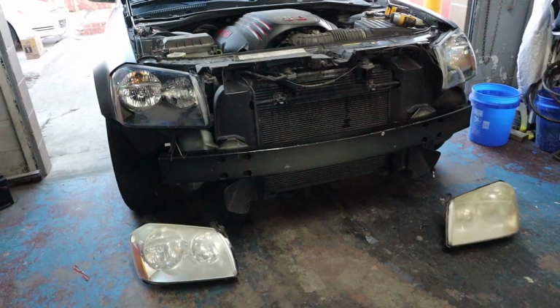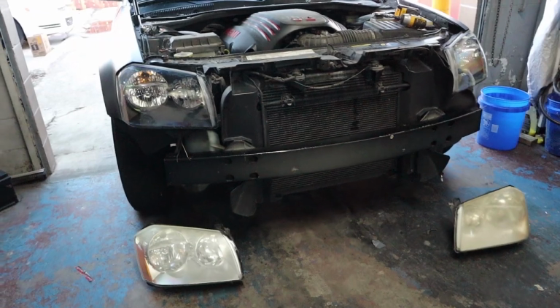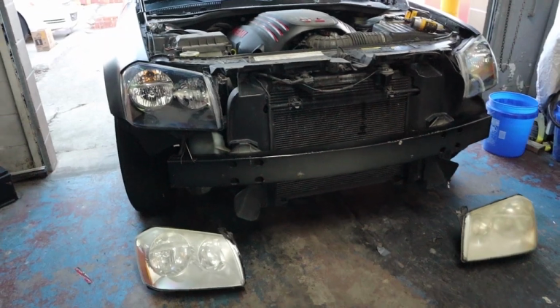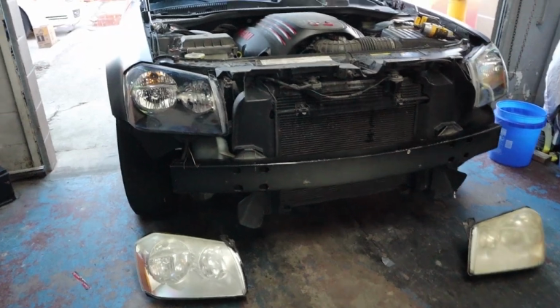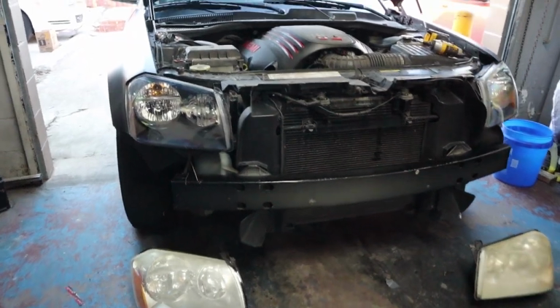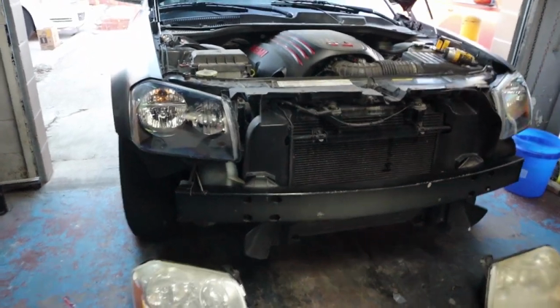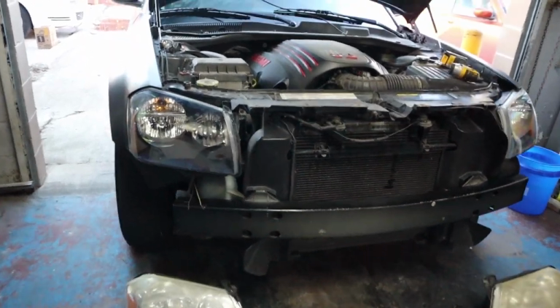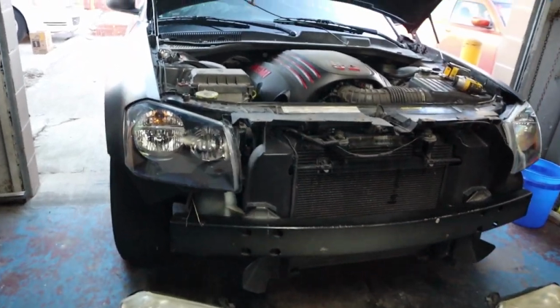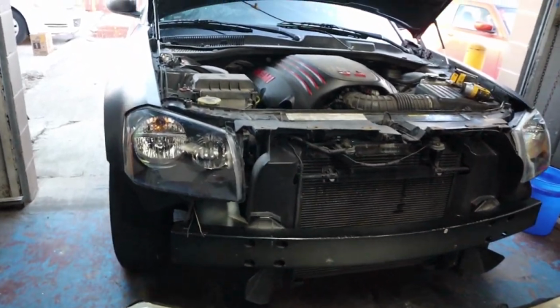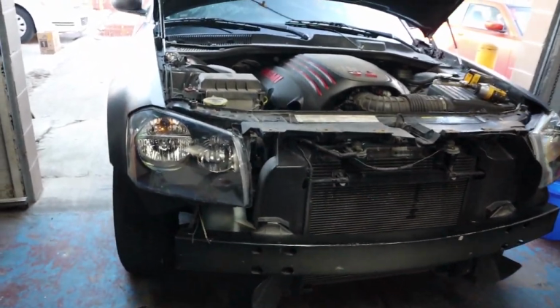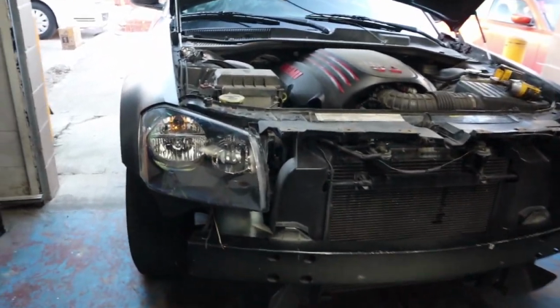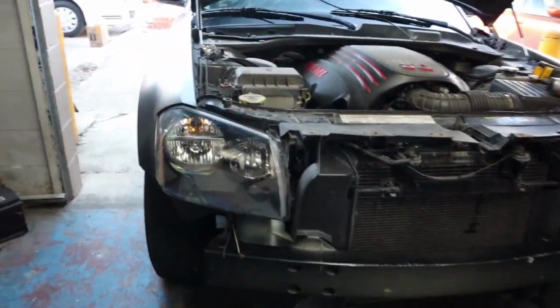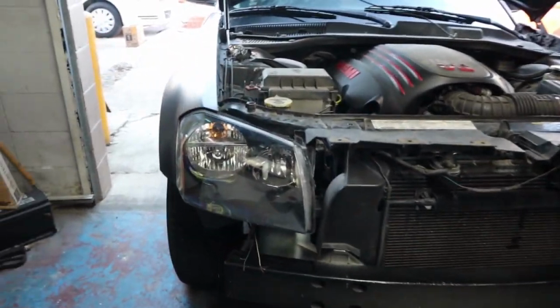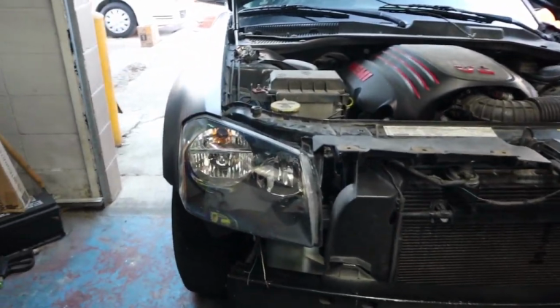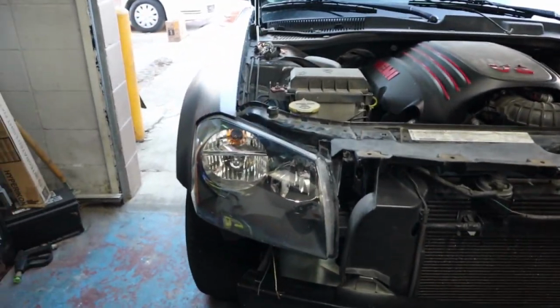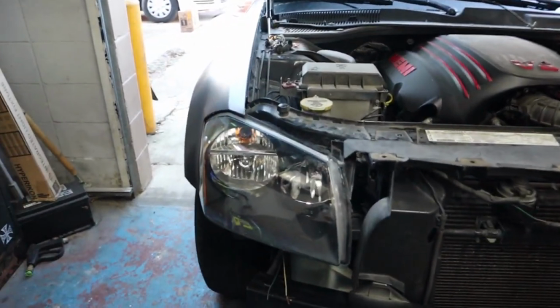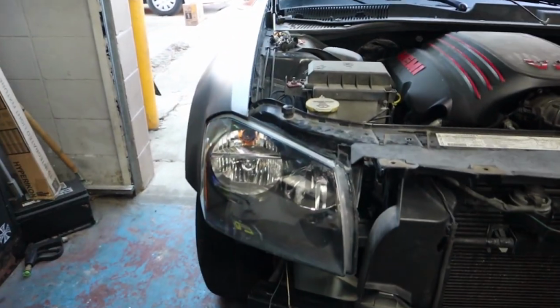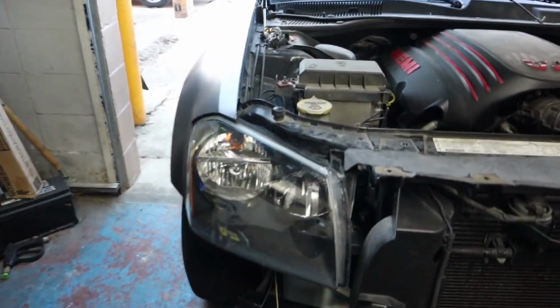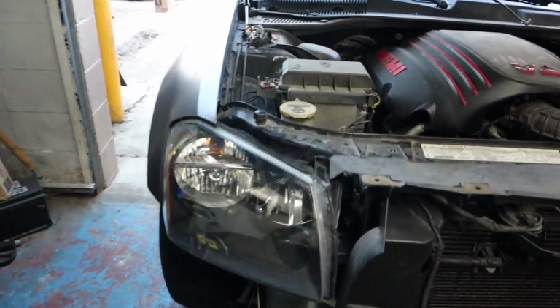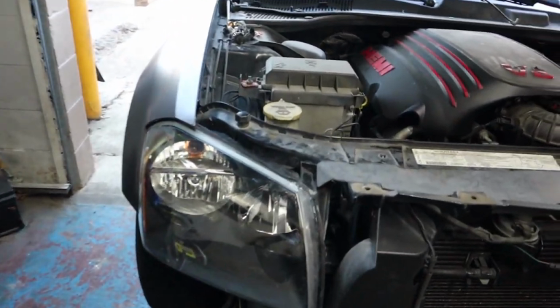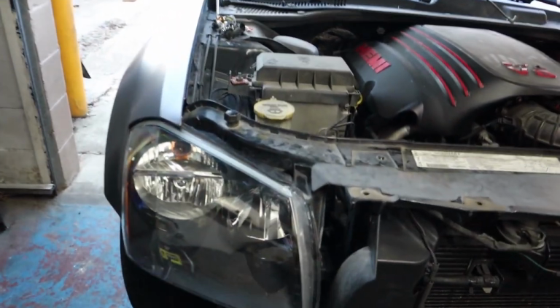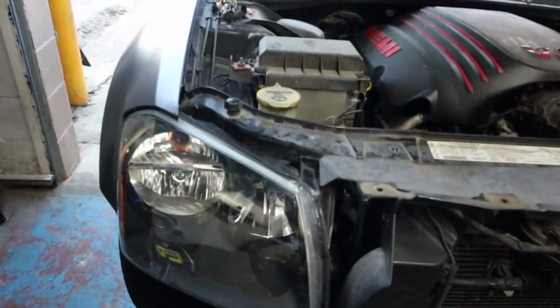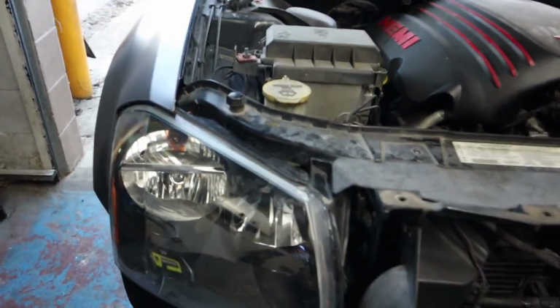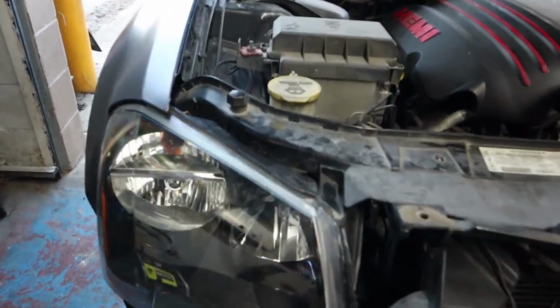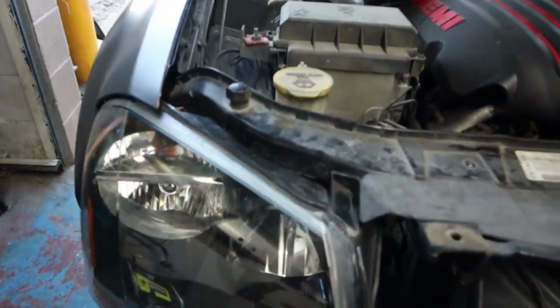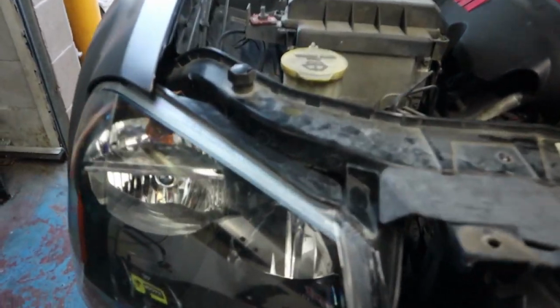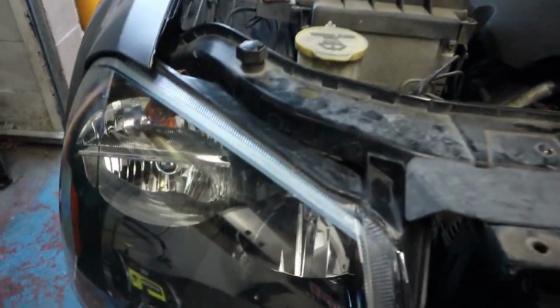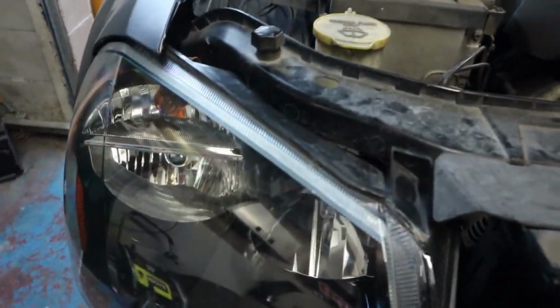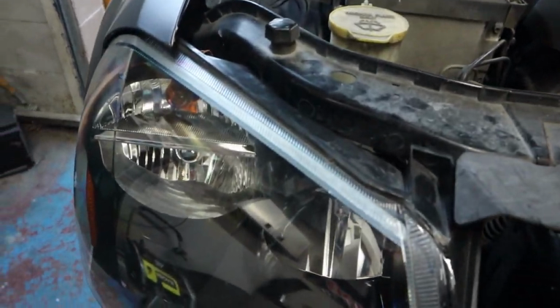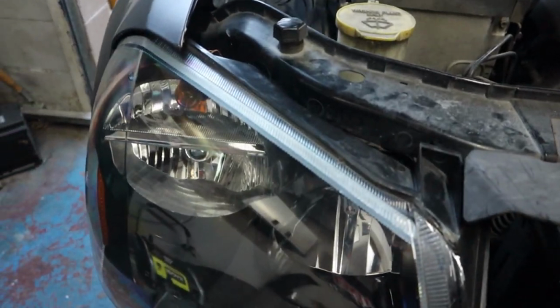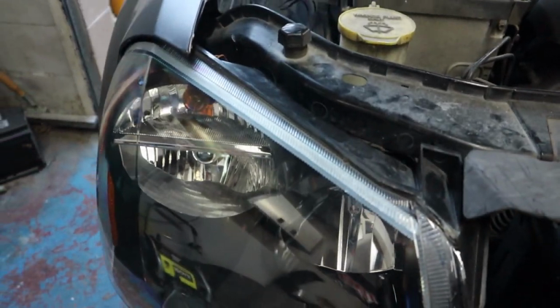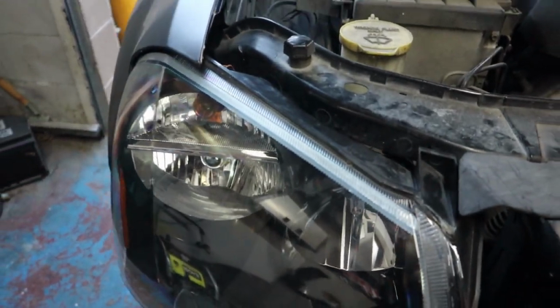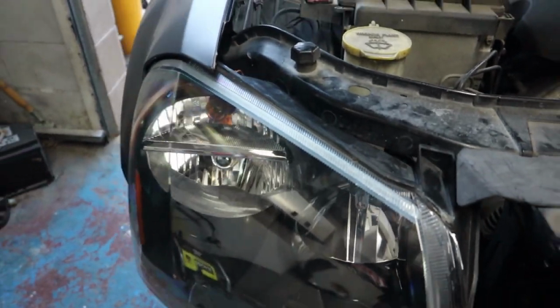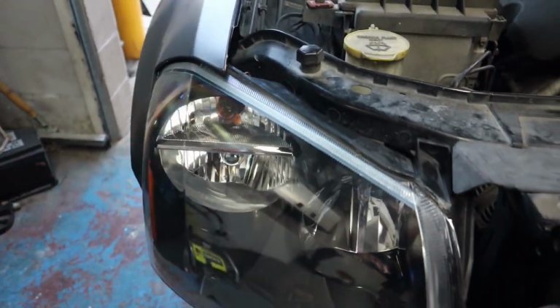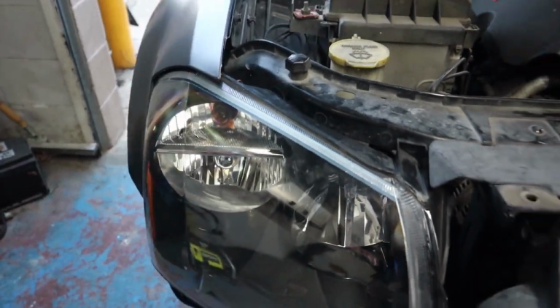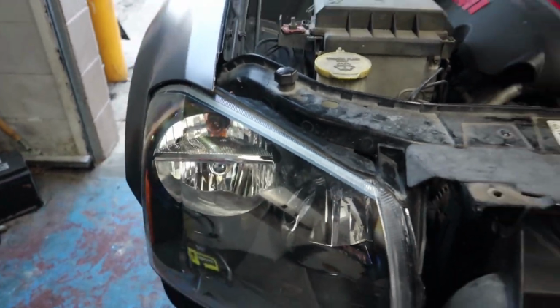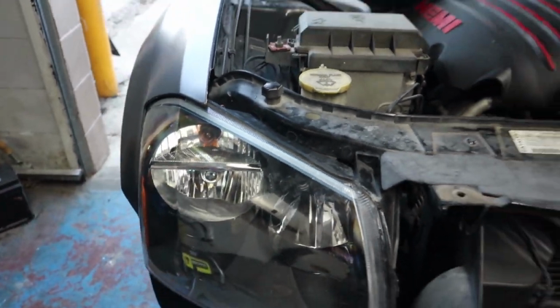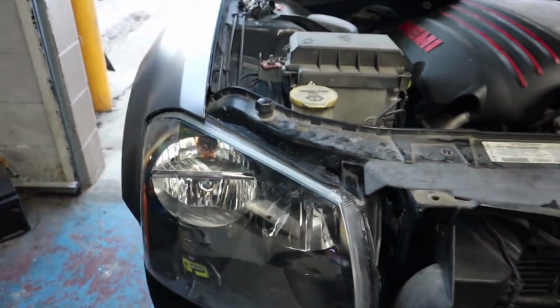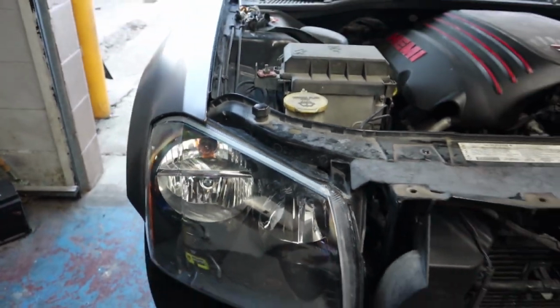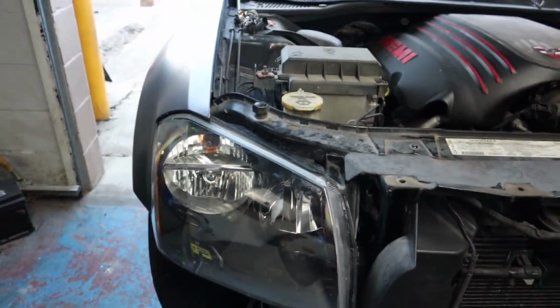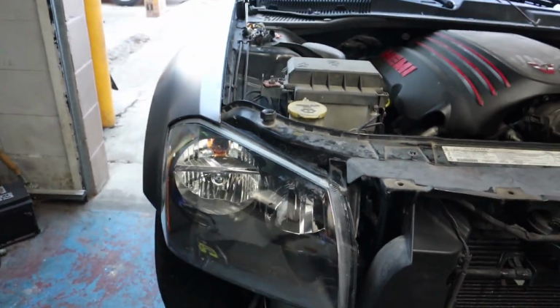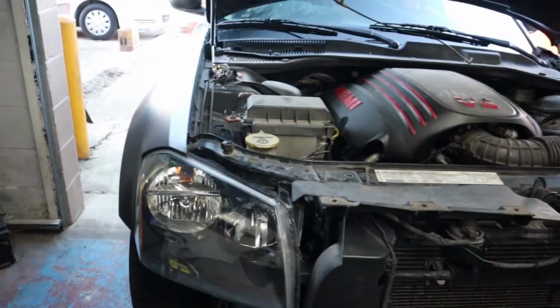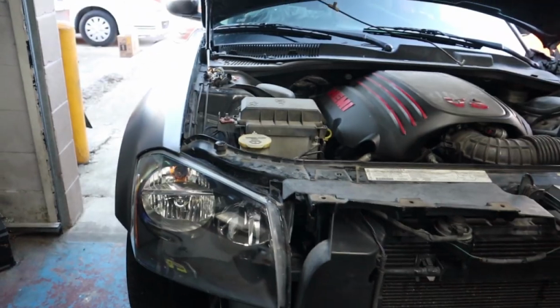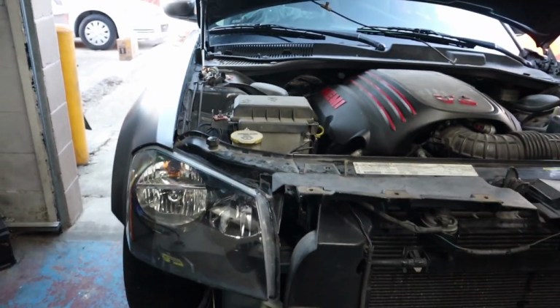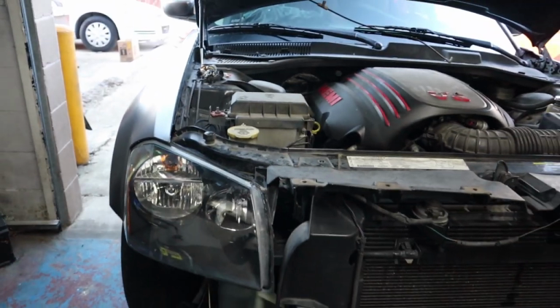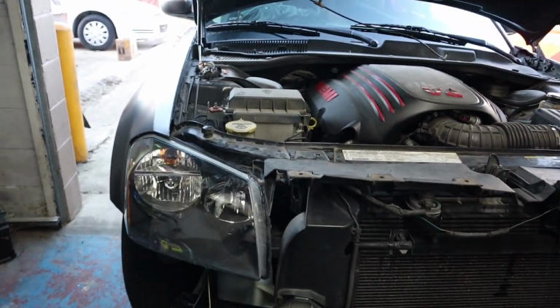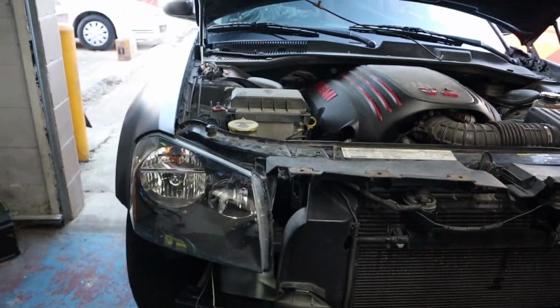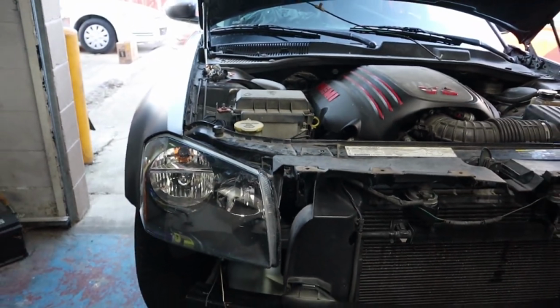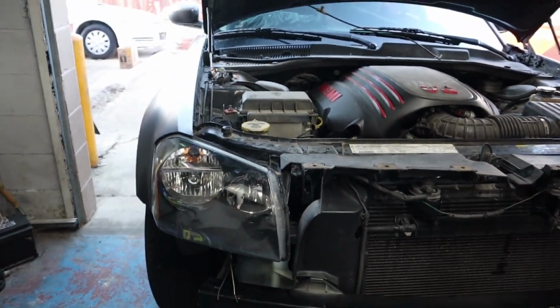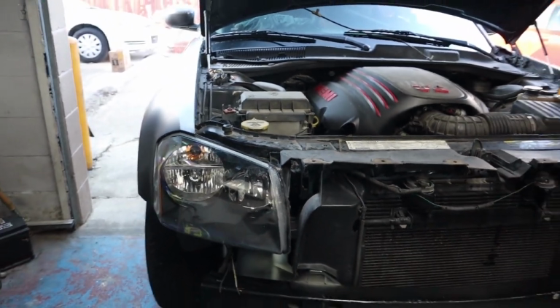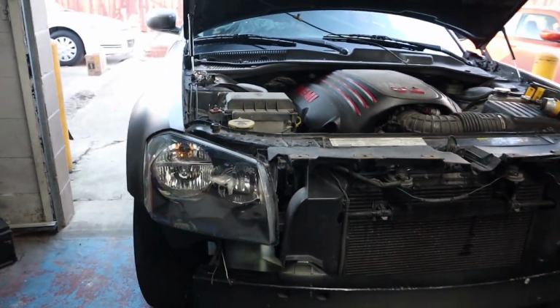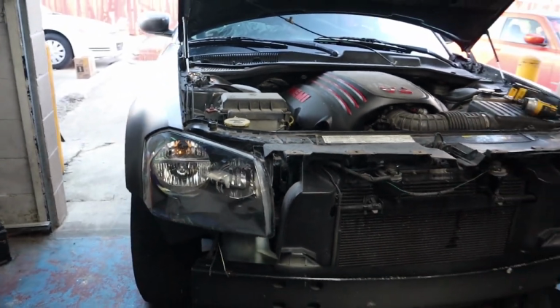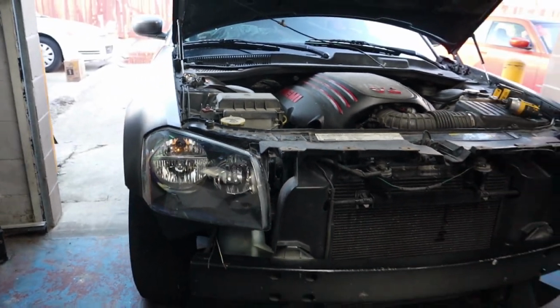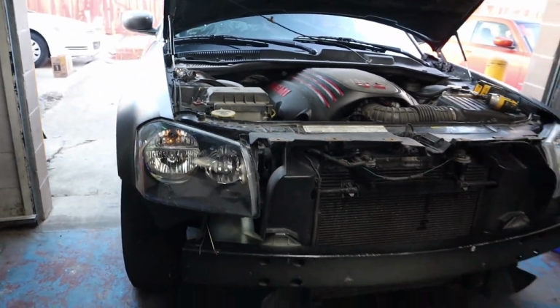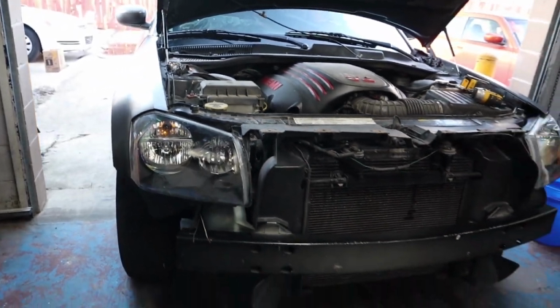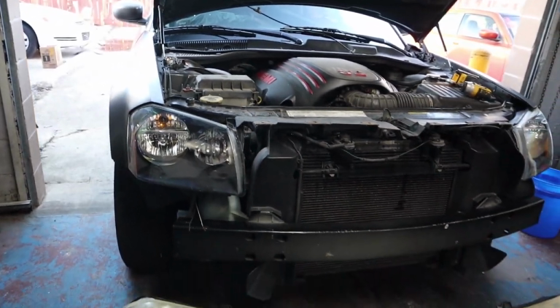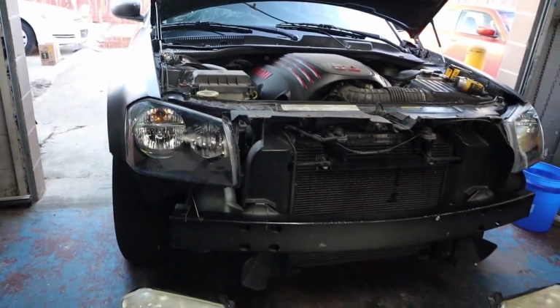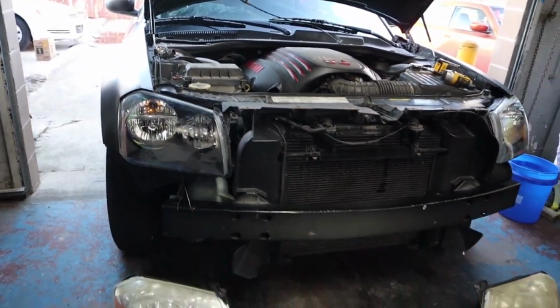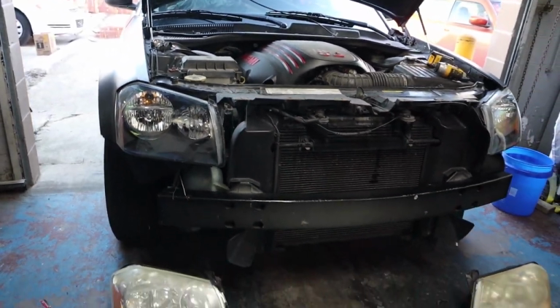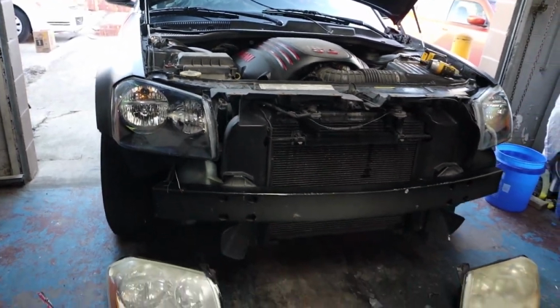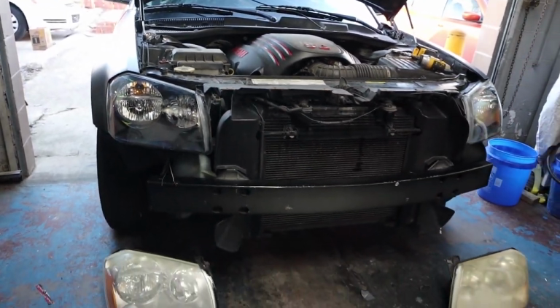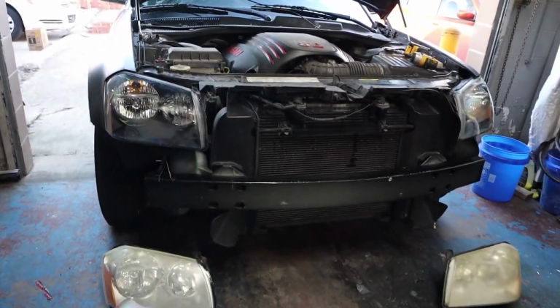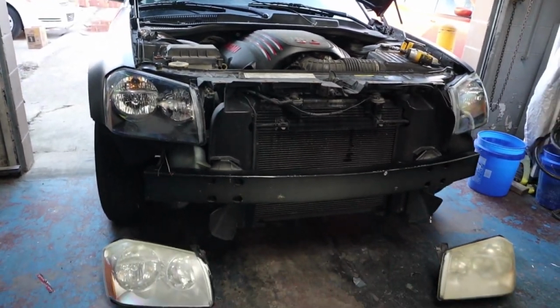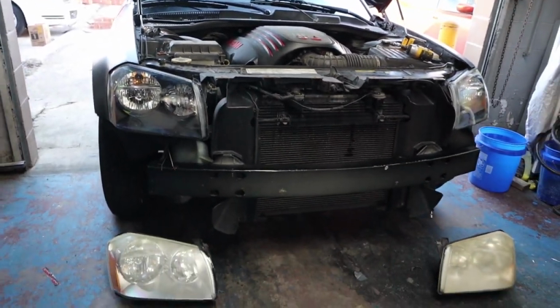What's the deal? Today we're back with another update. Here we have our Dodge Magnum project — once again it's a 2005 Dodge Magnum RT.